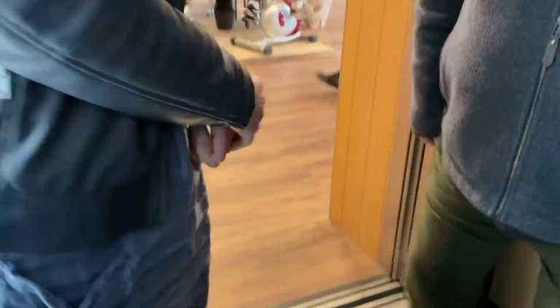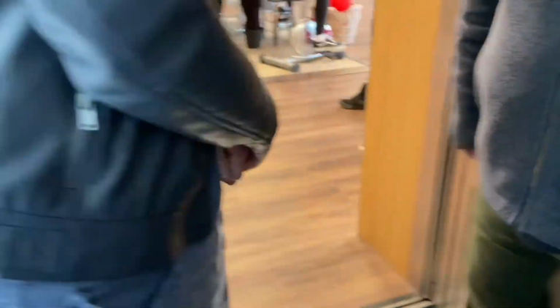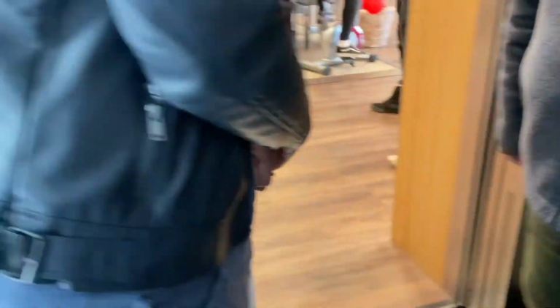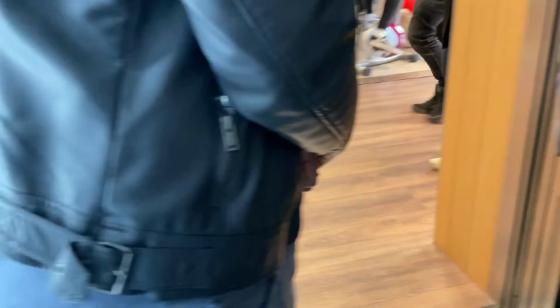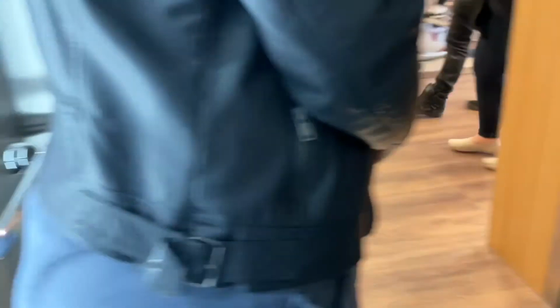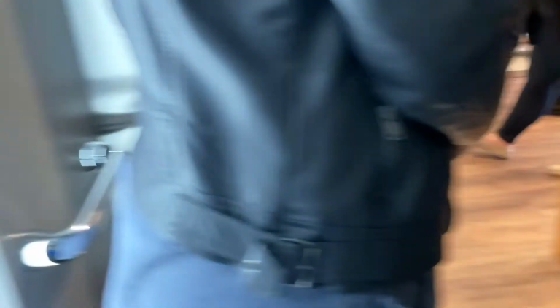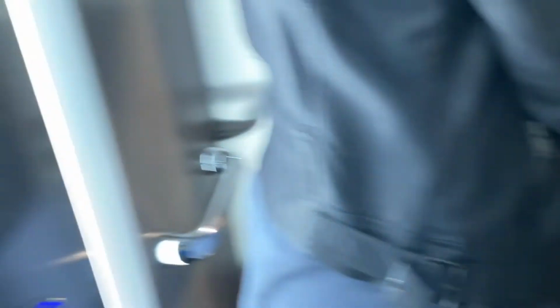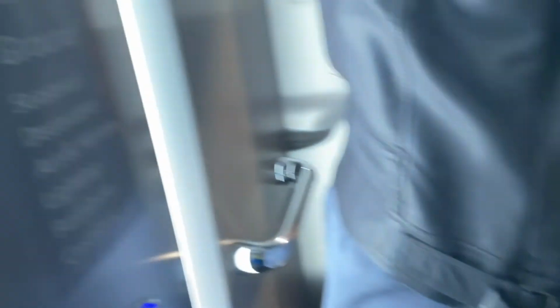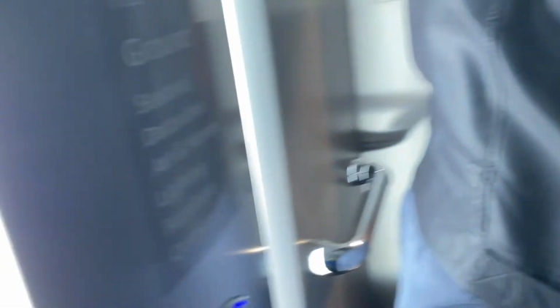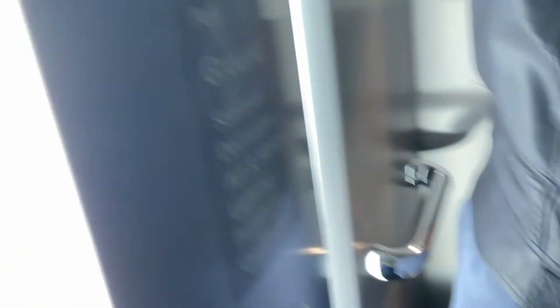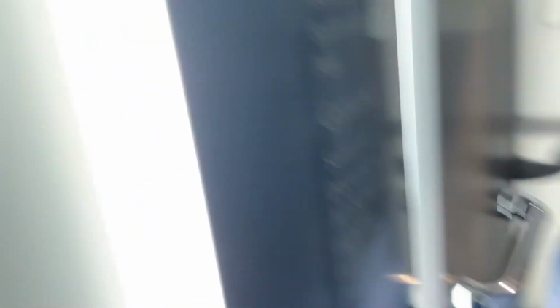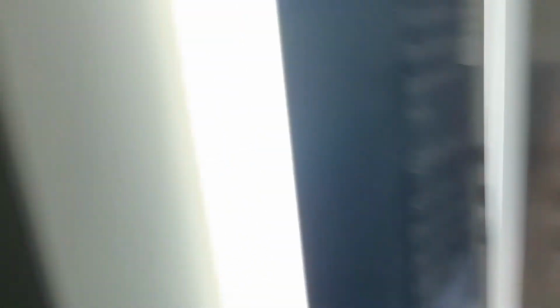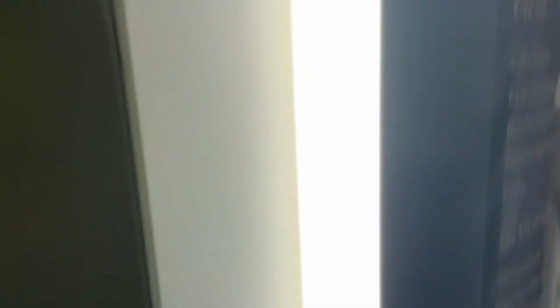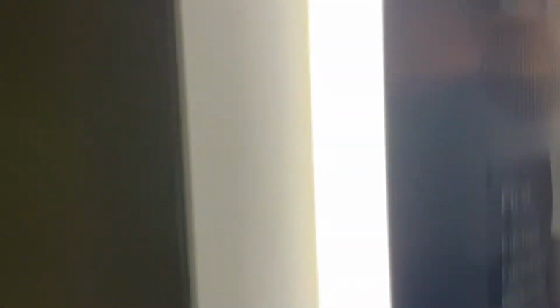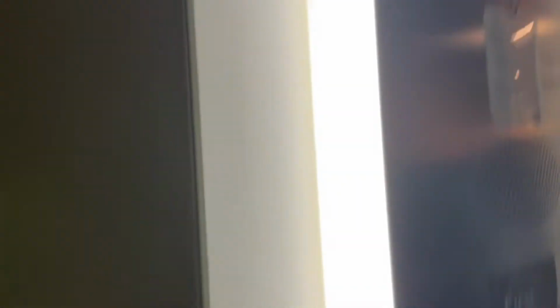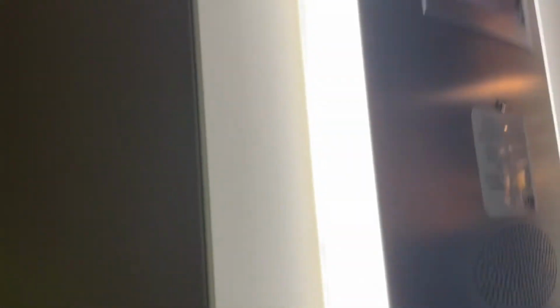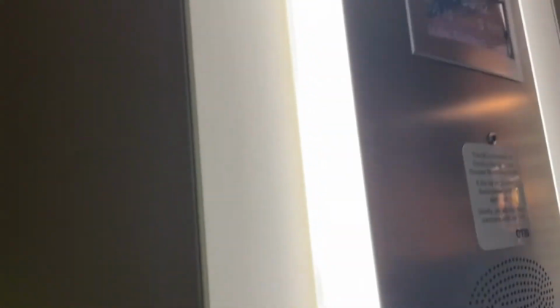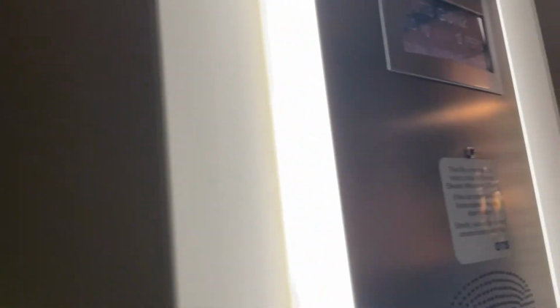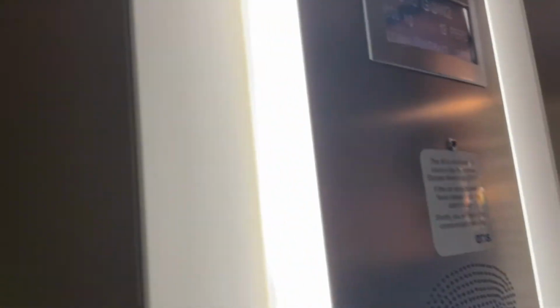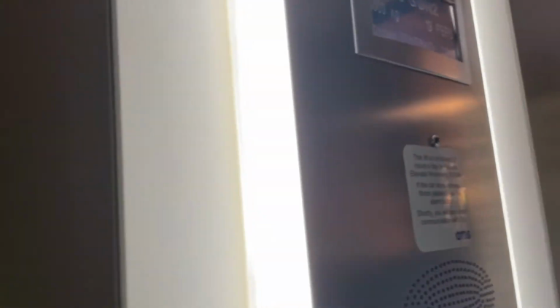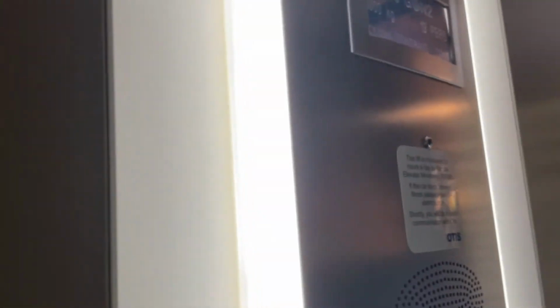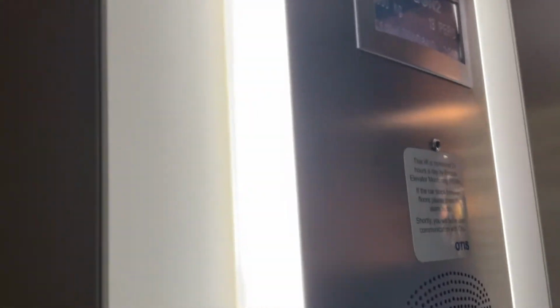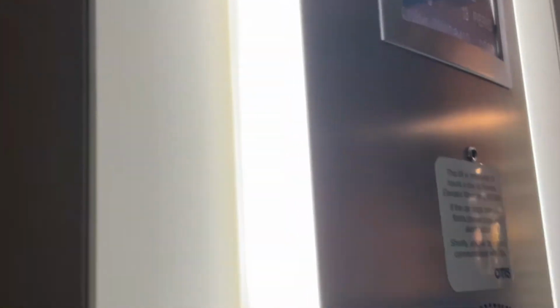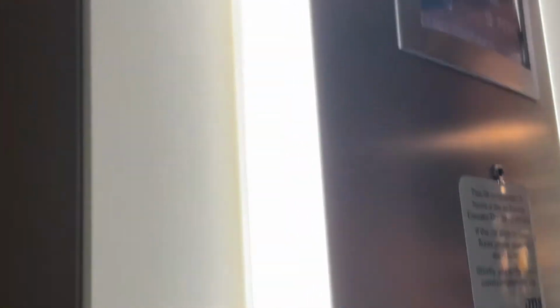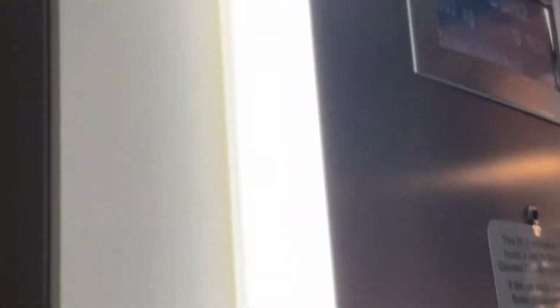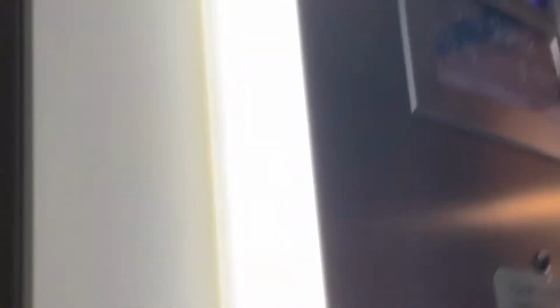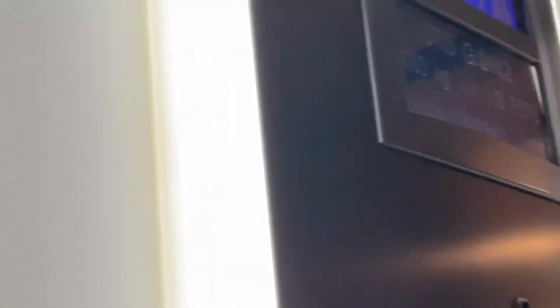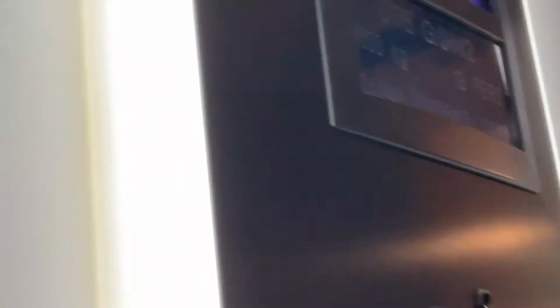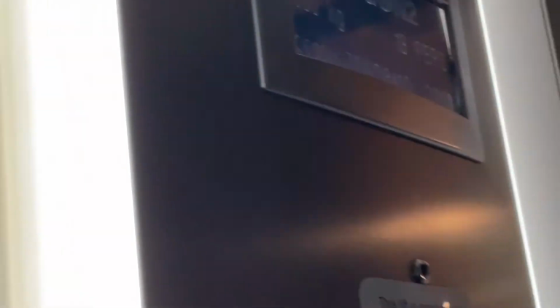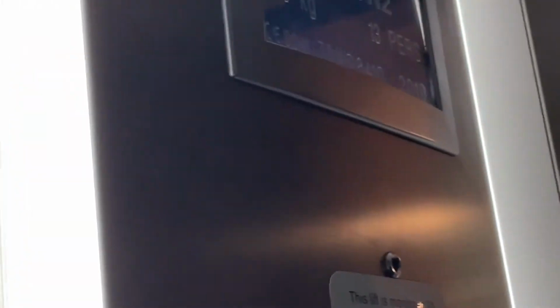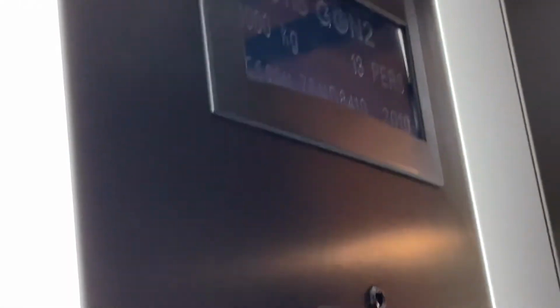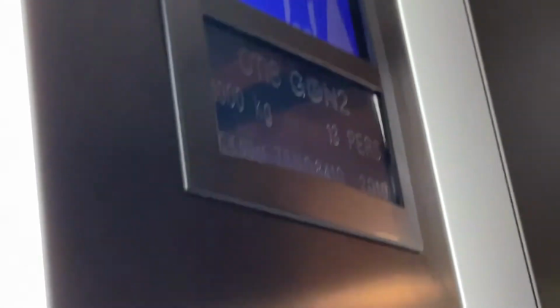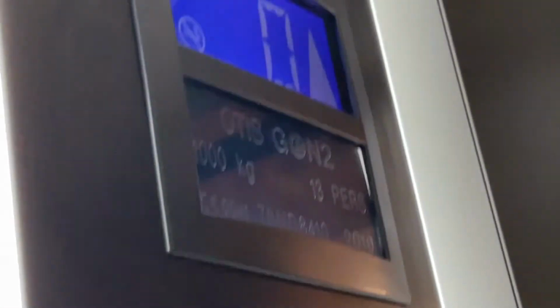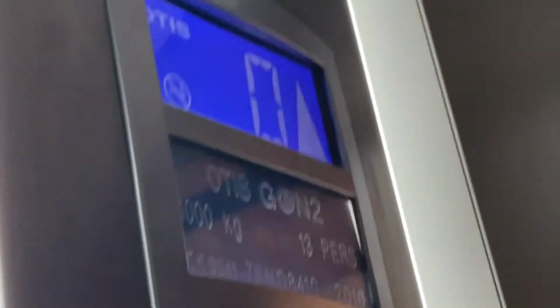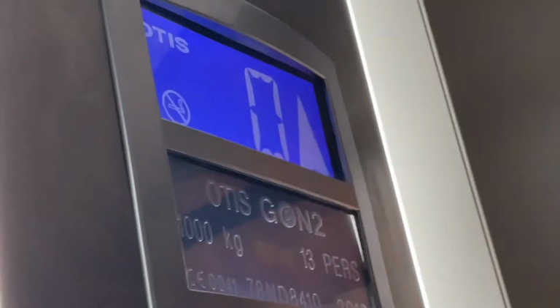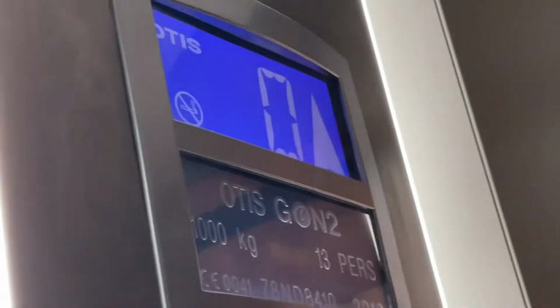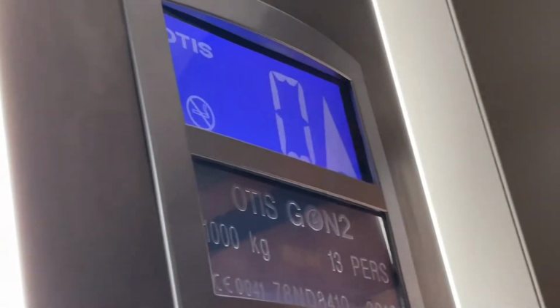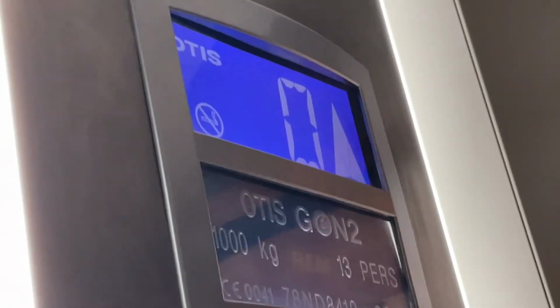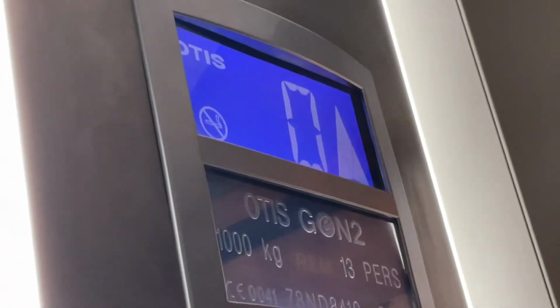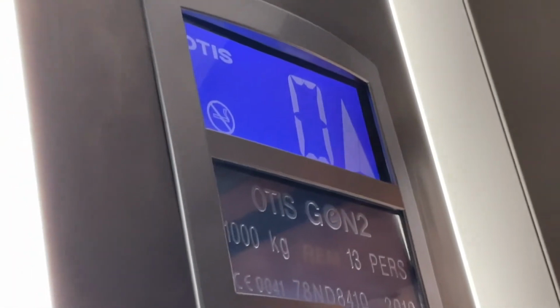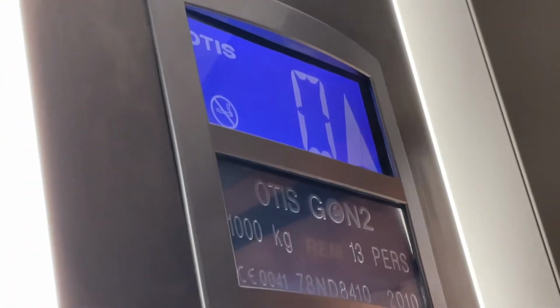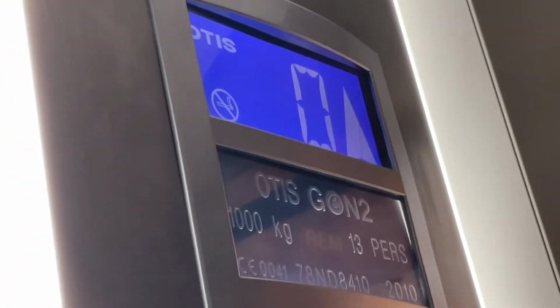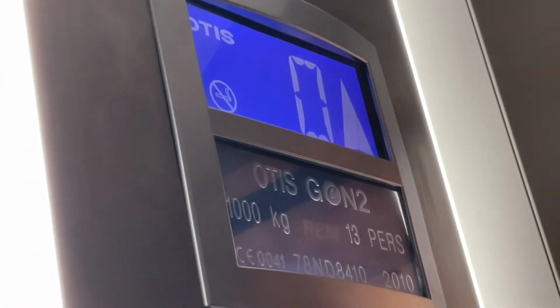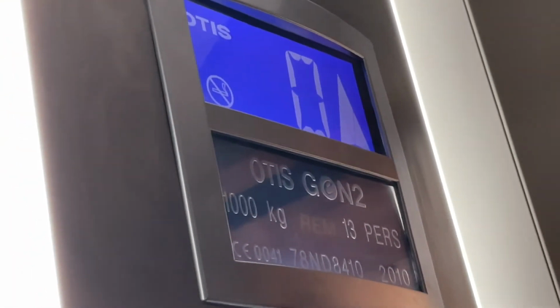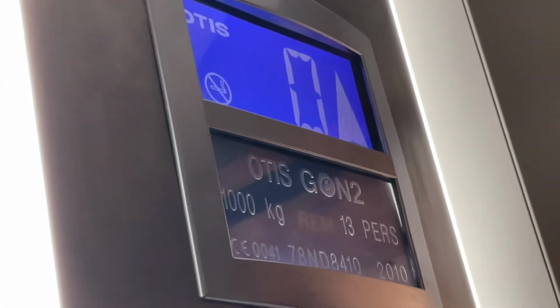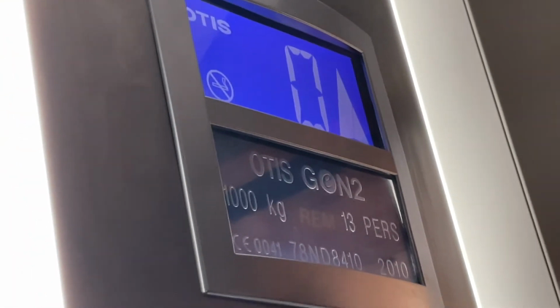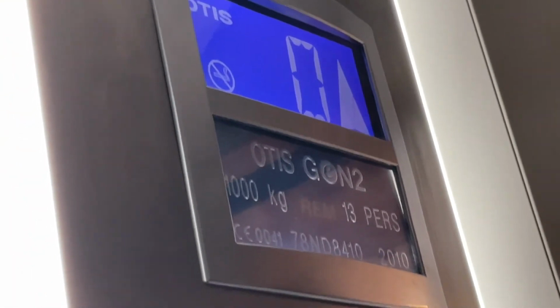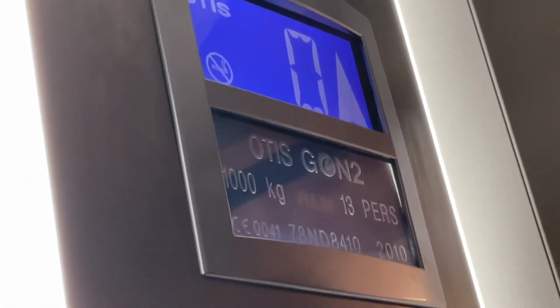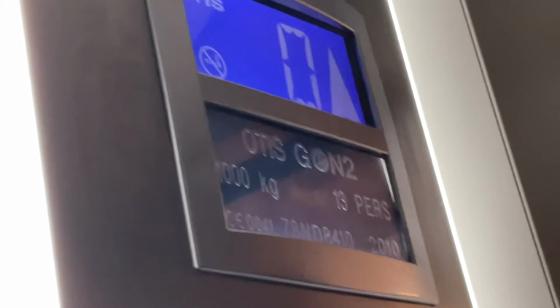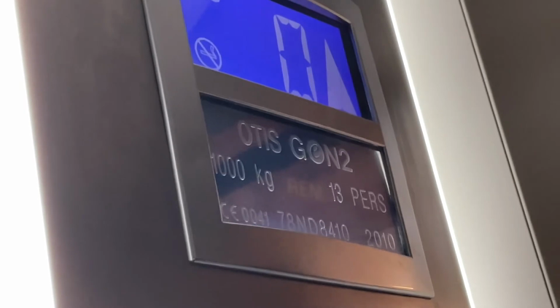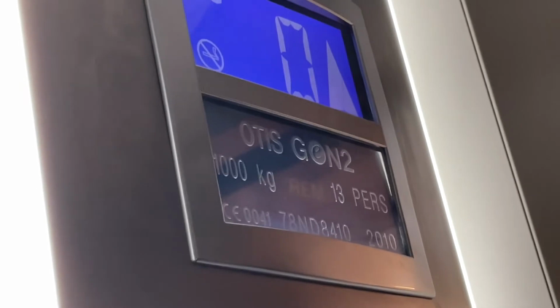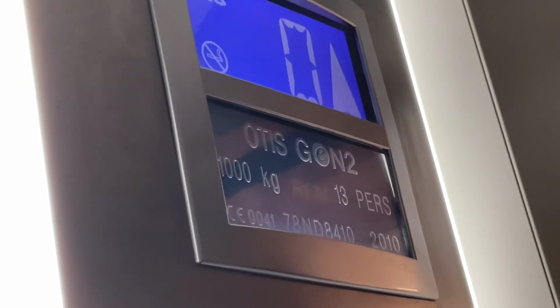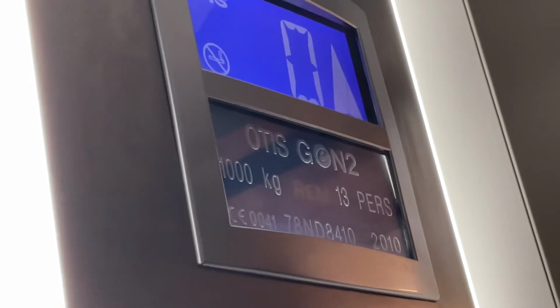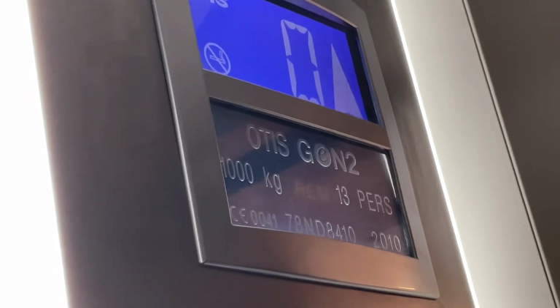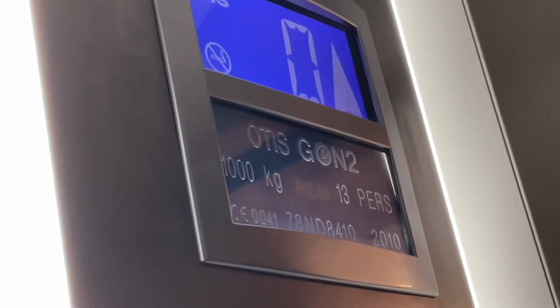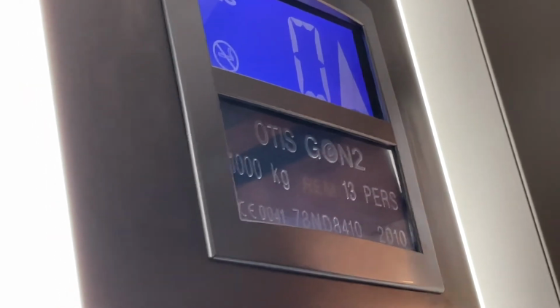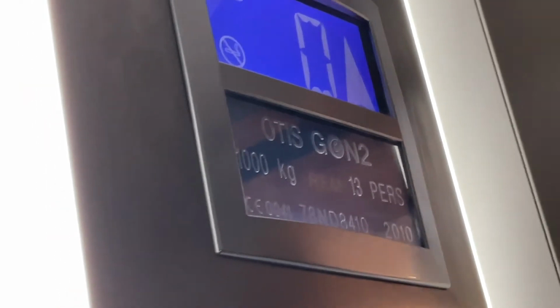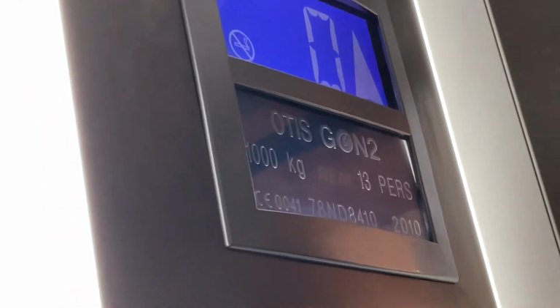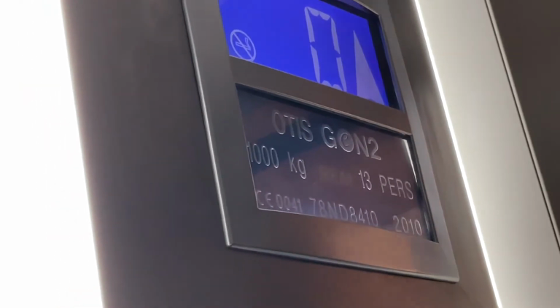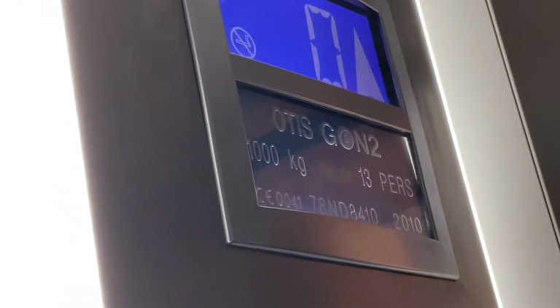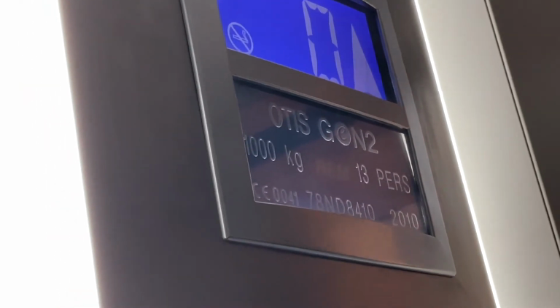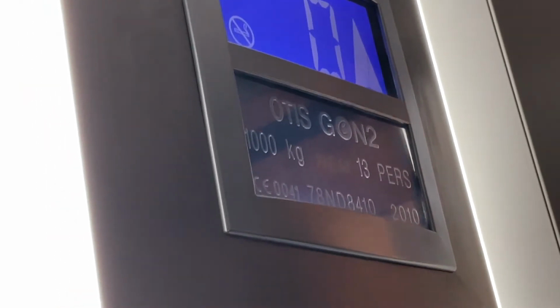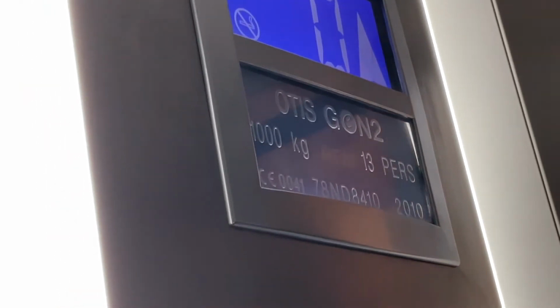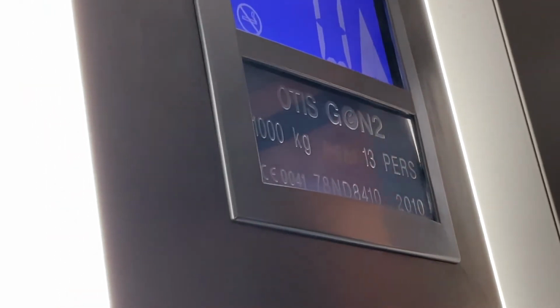Now to the next lift, which is an Otis Gen2.